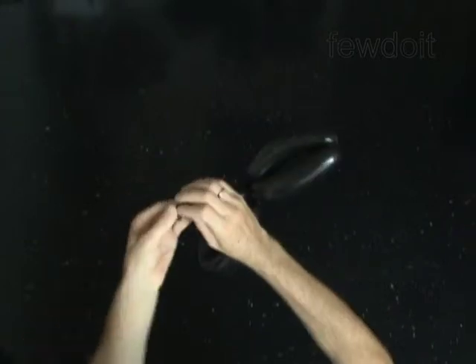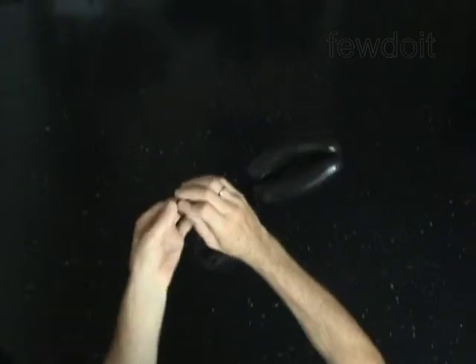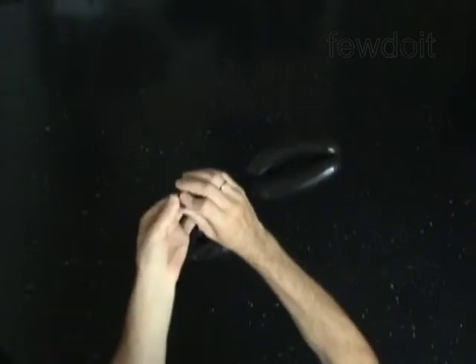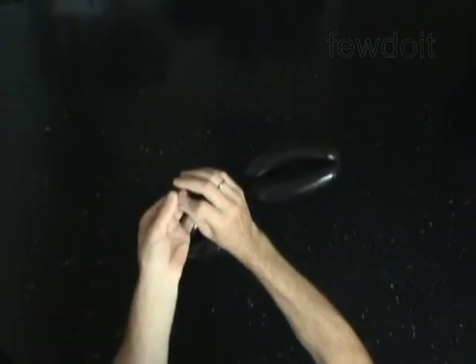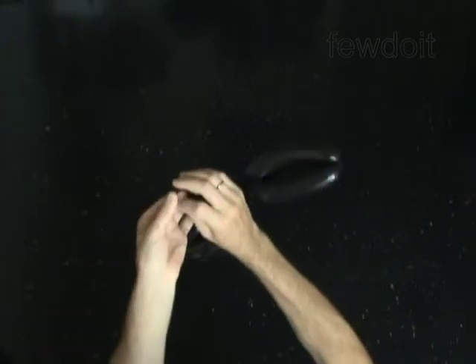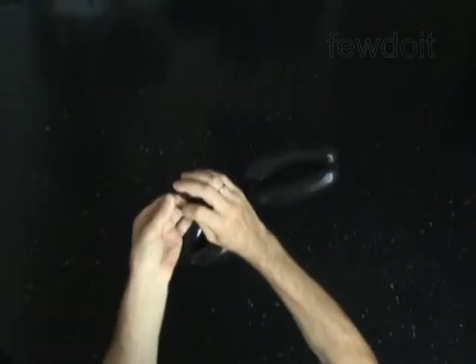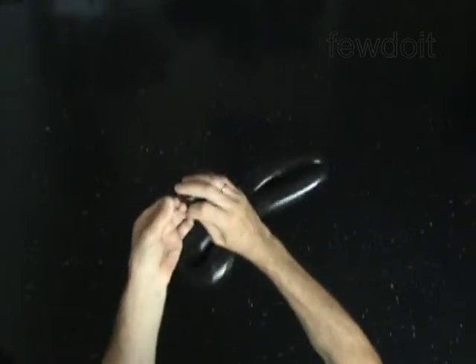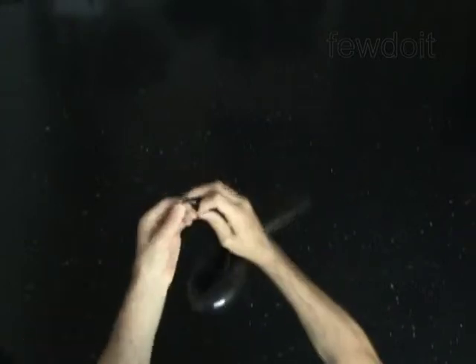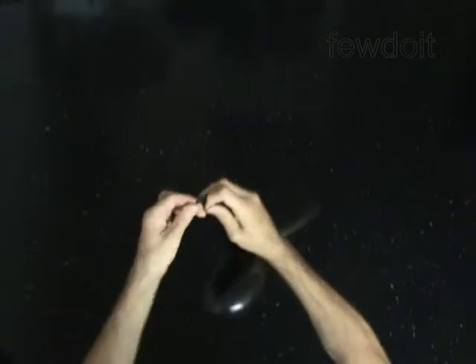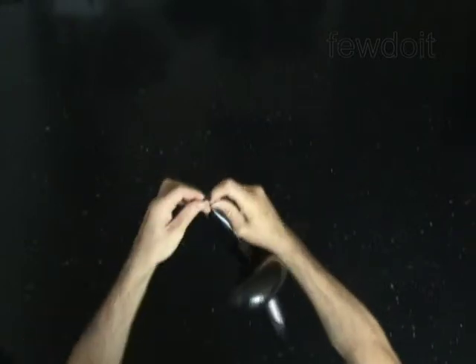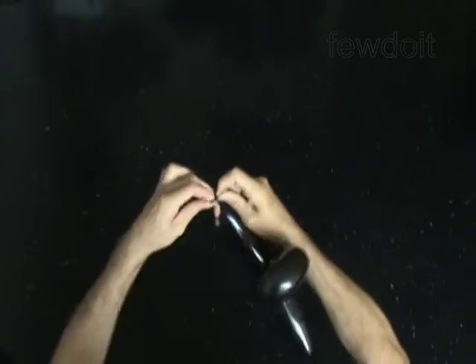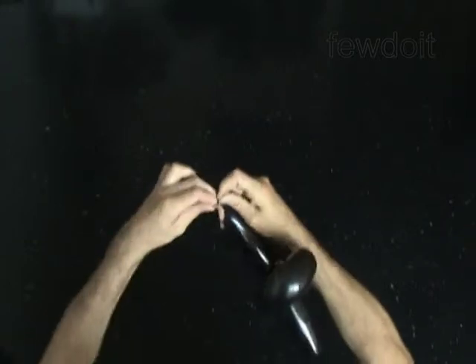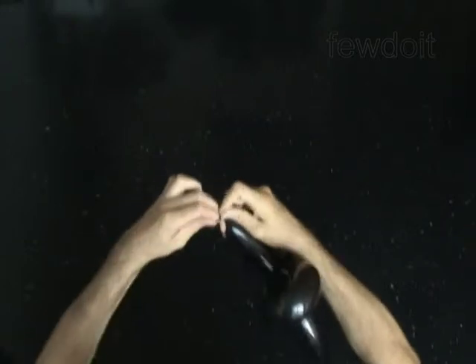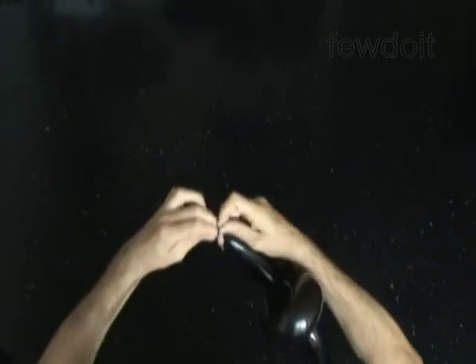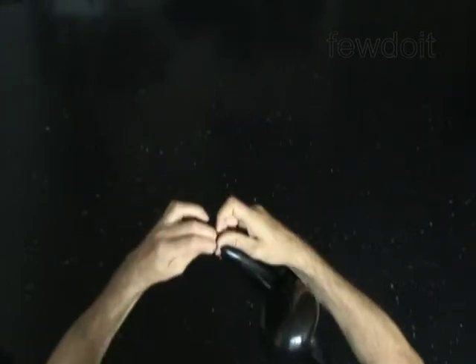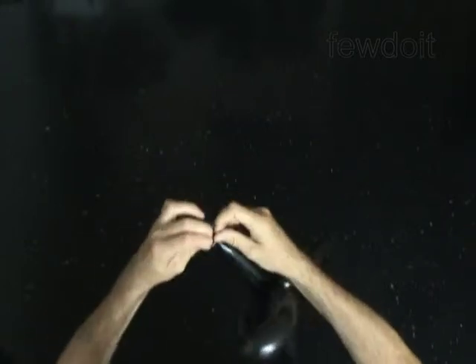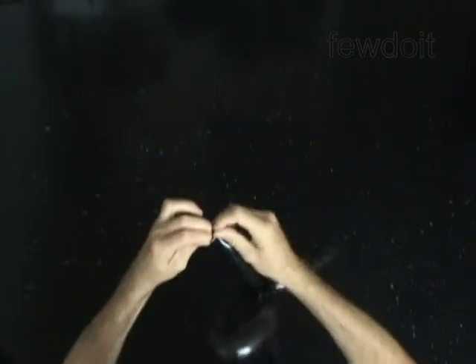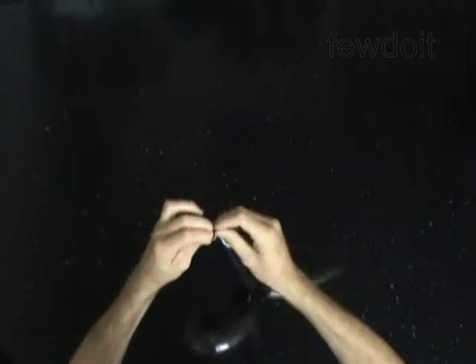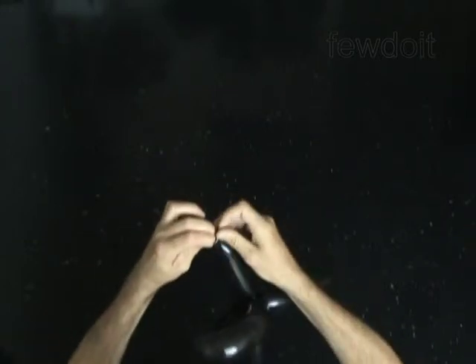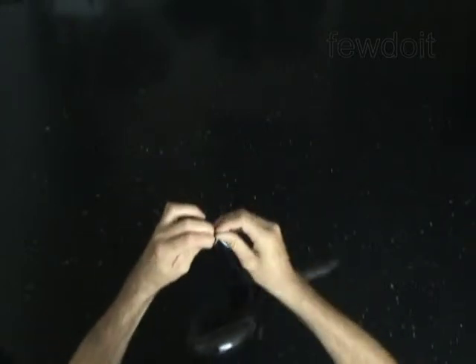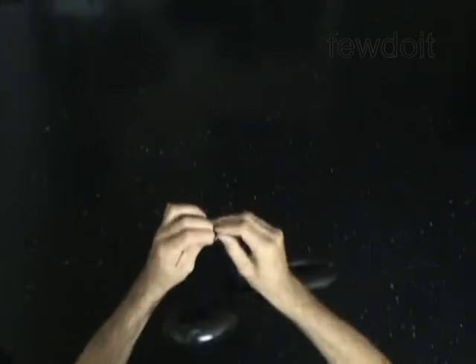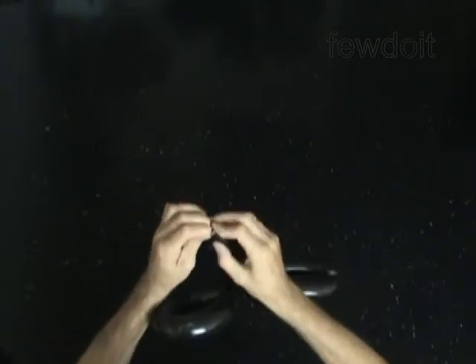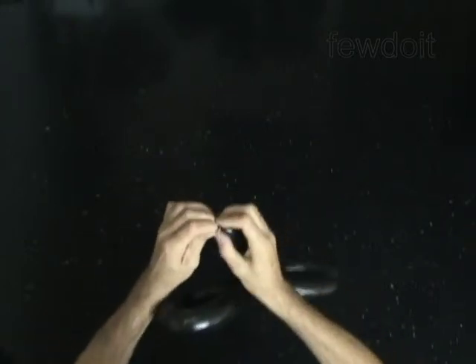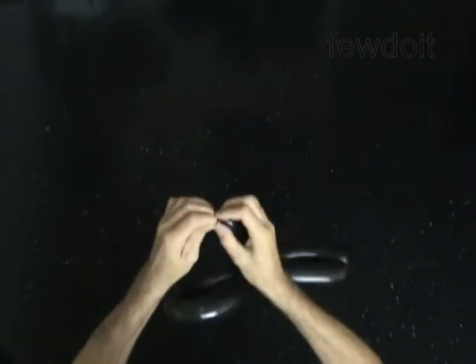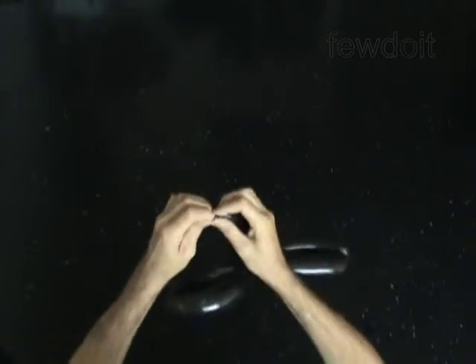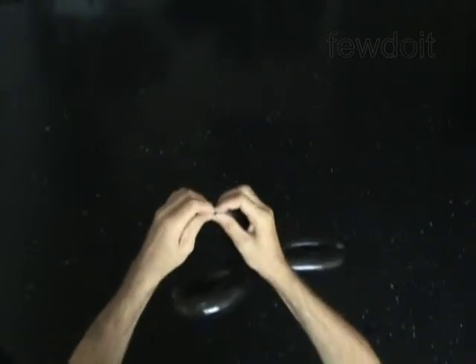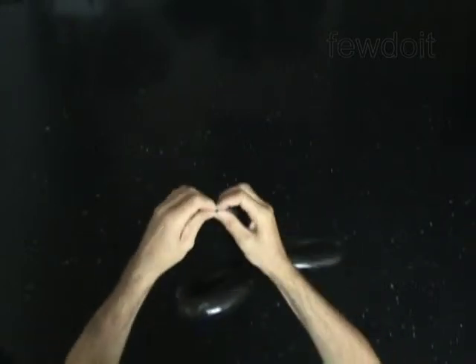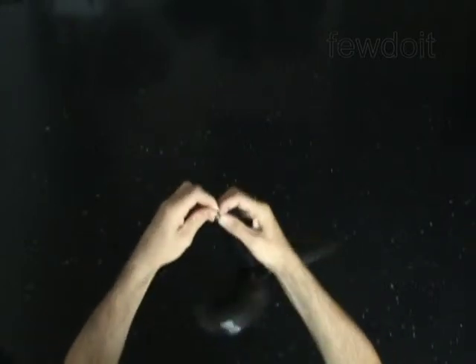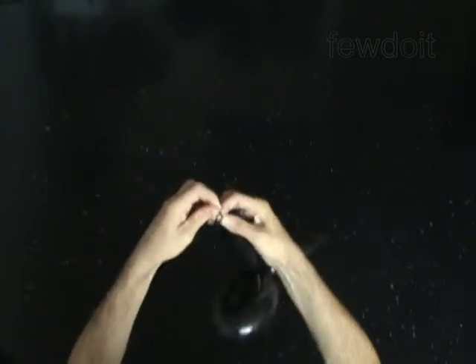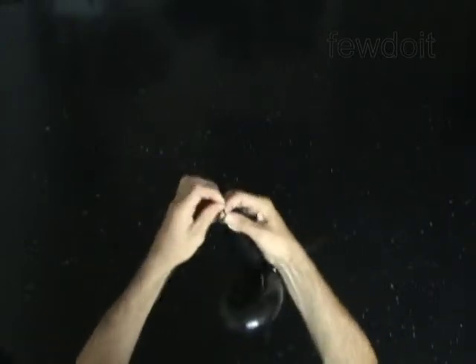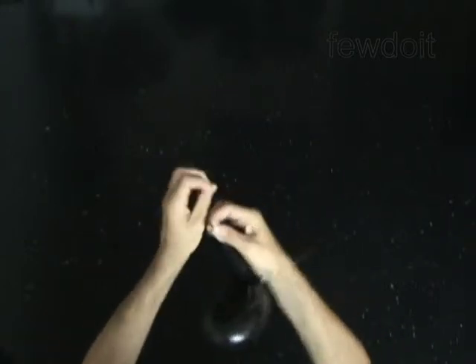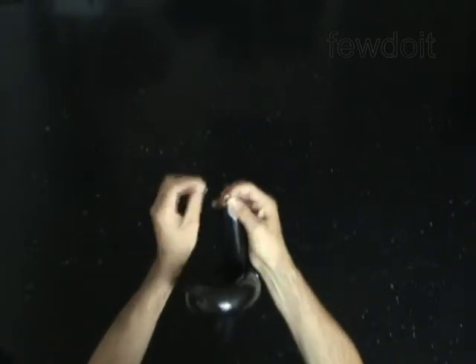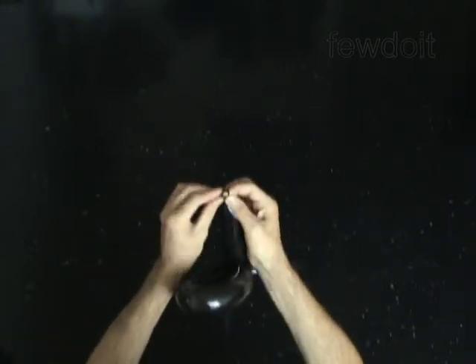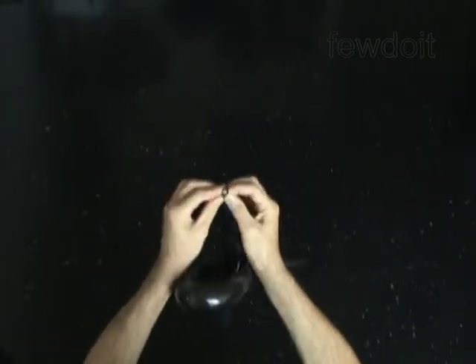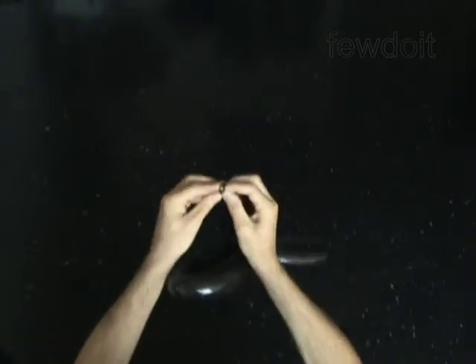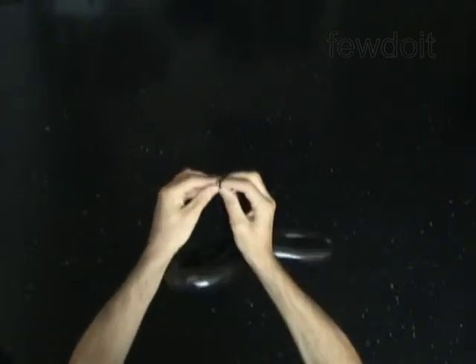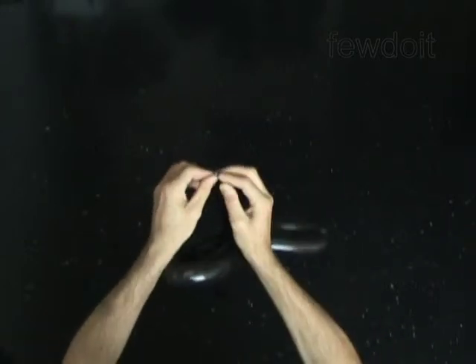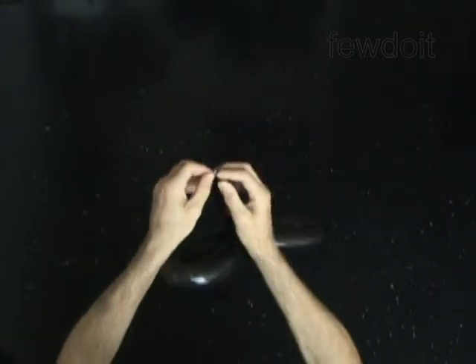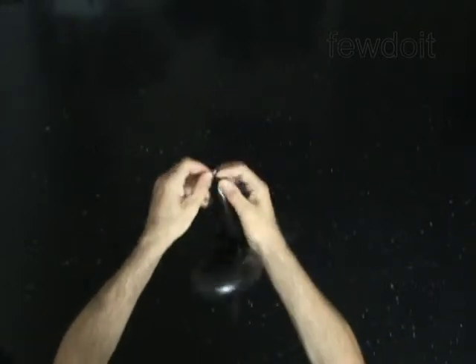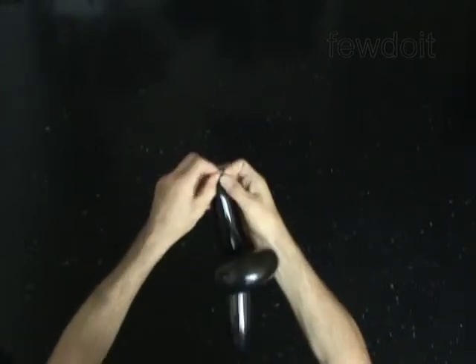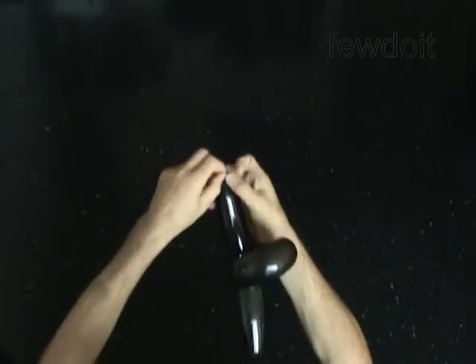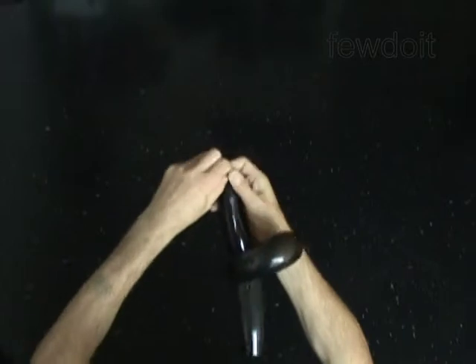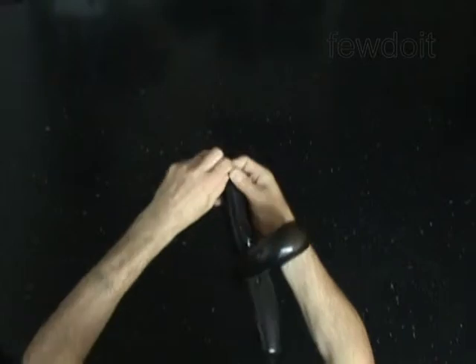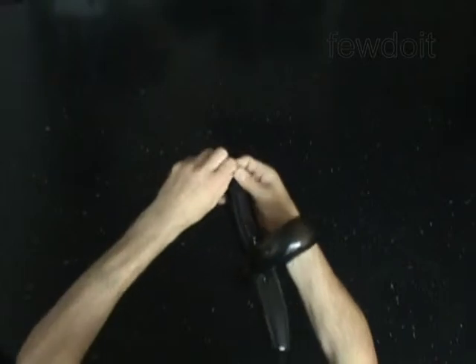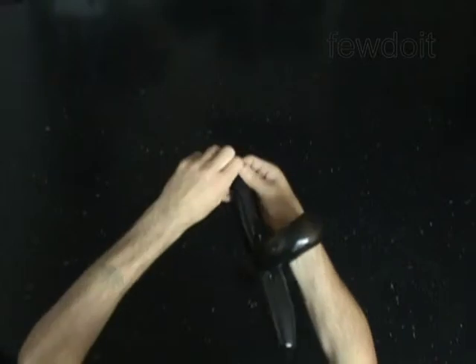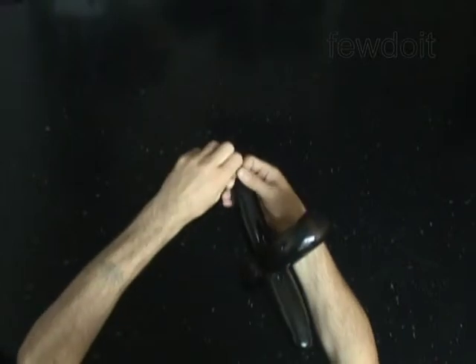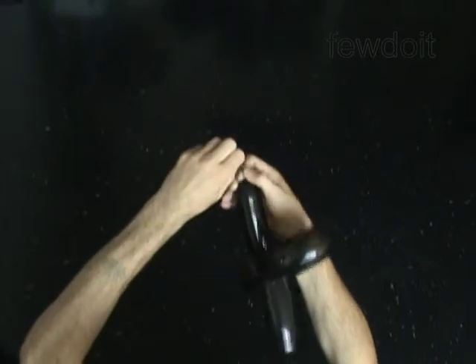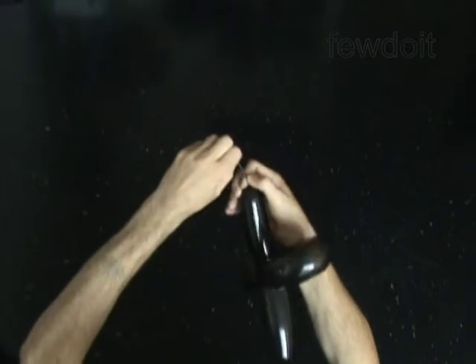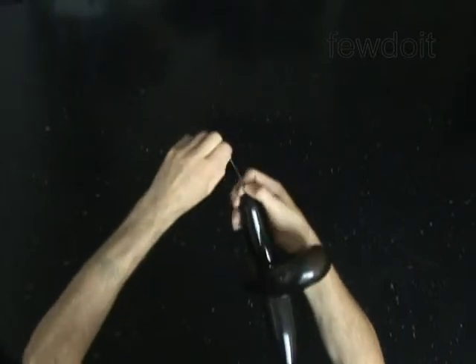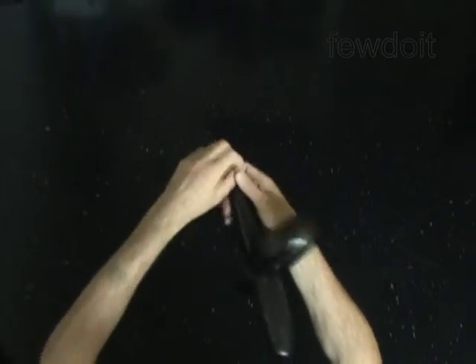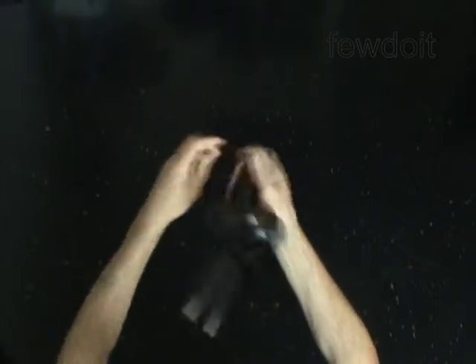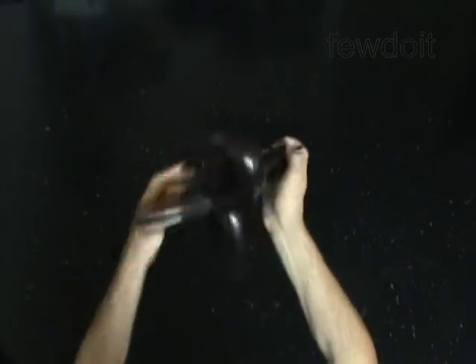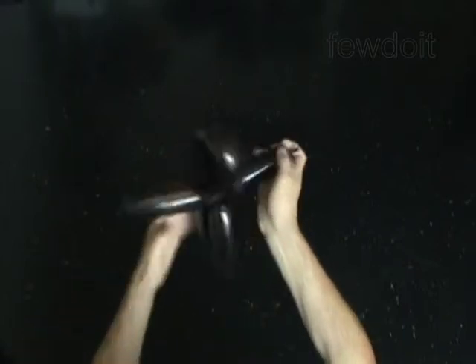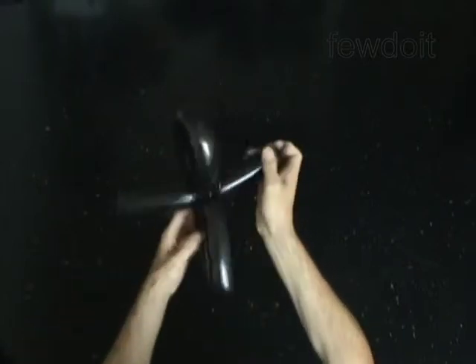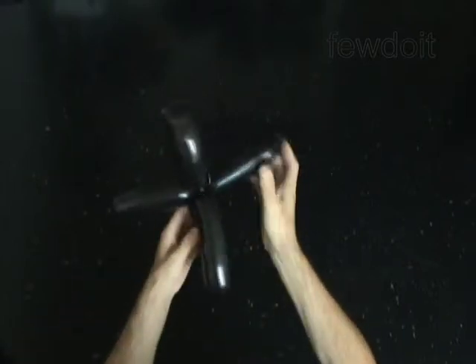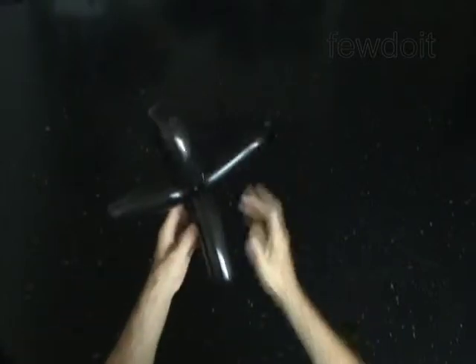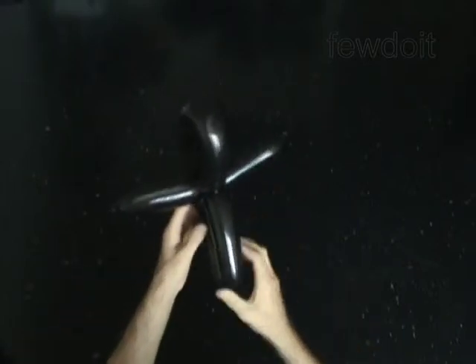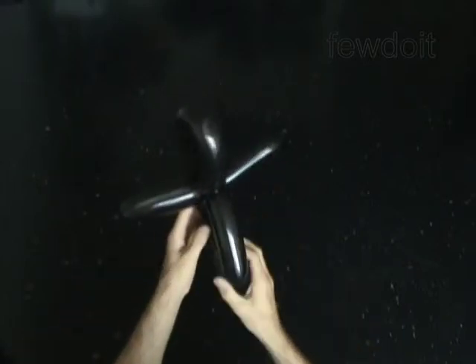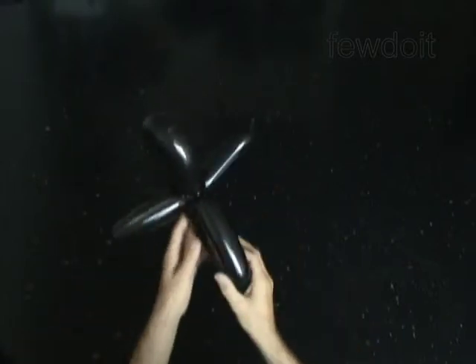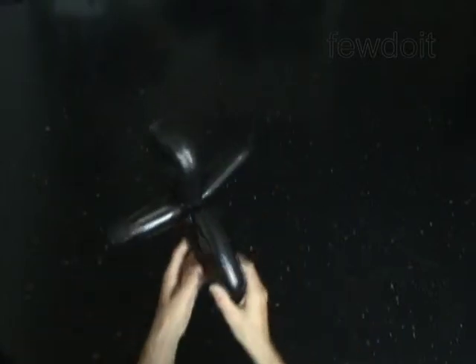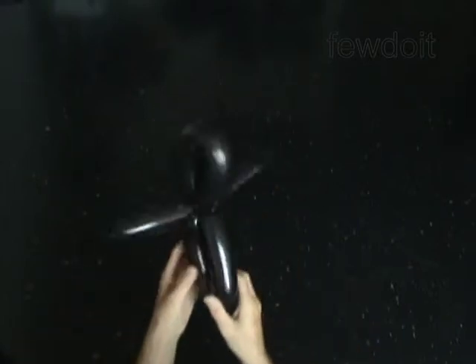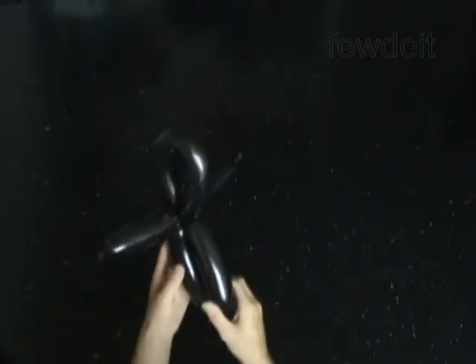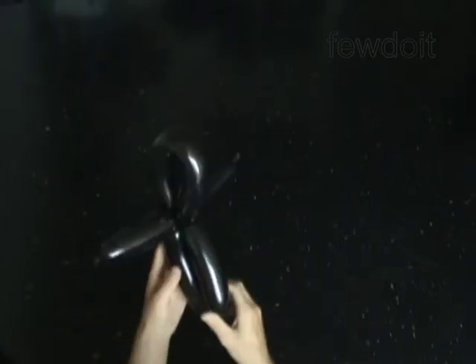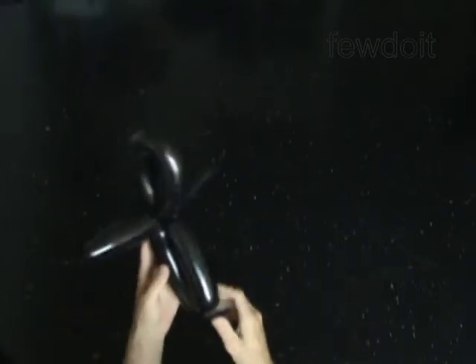Now you have to lock the second bubble of the black balloon with the first three bubbles of the white balloon to make the head.